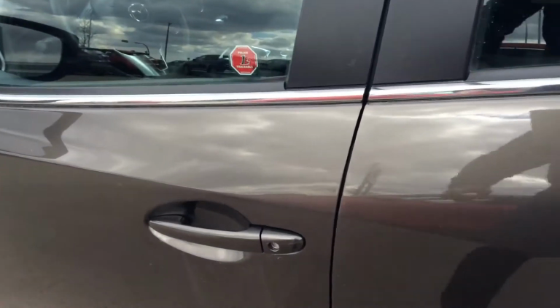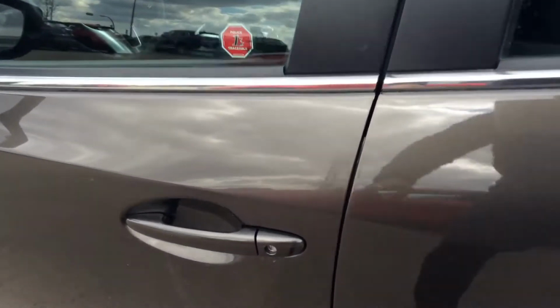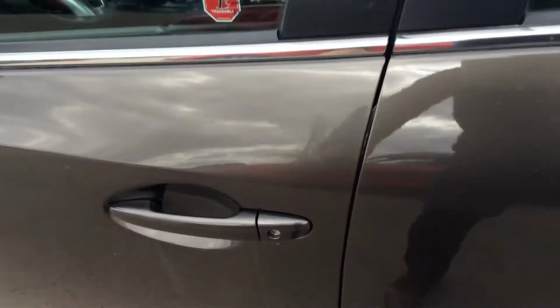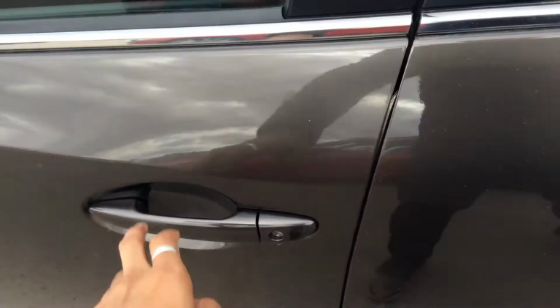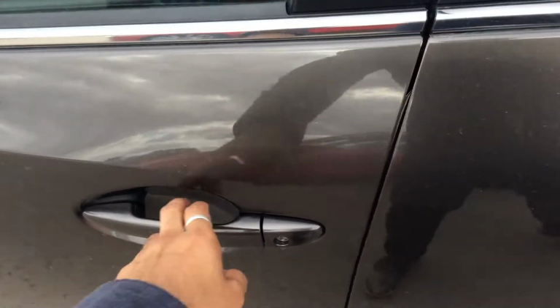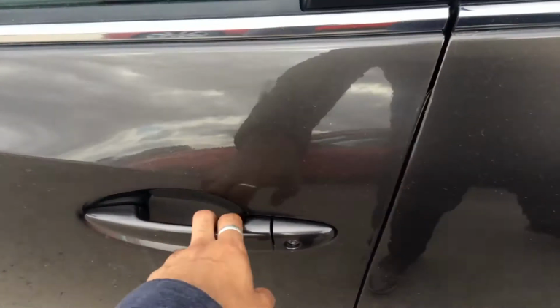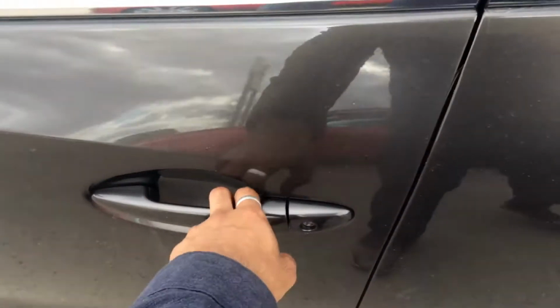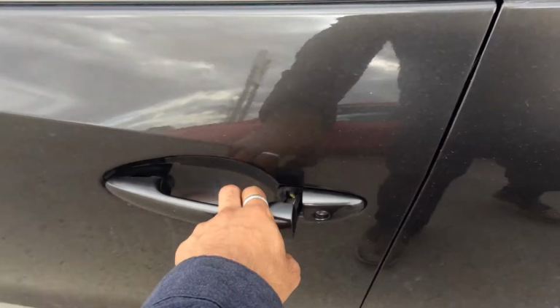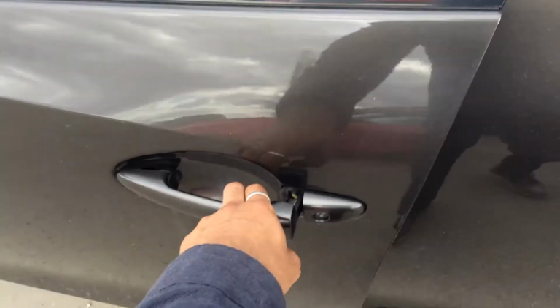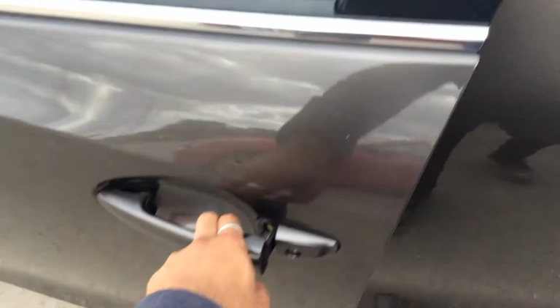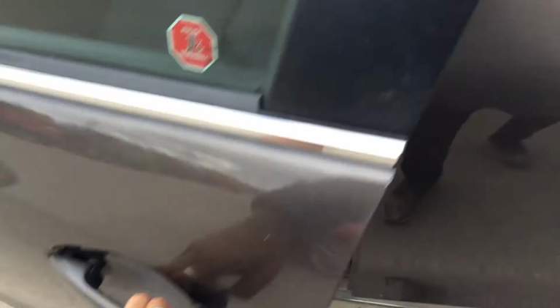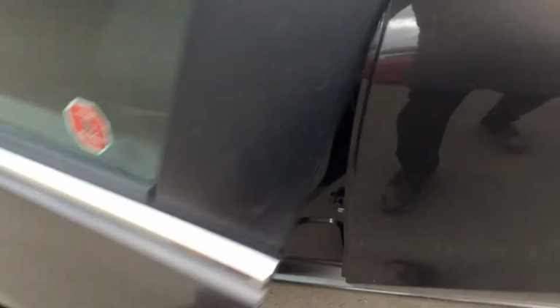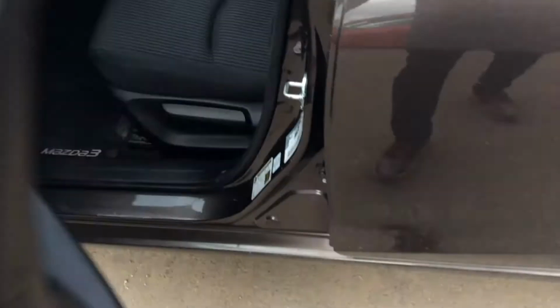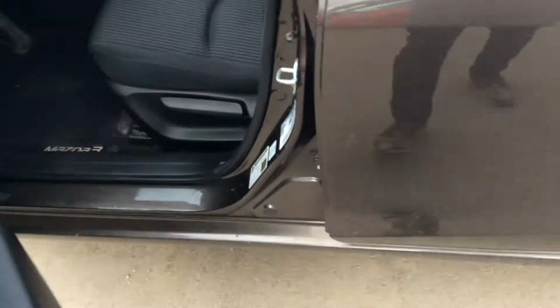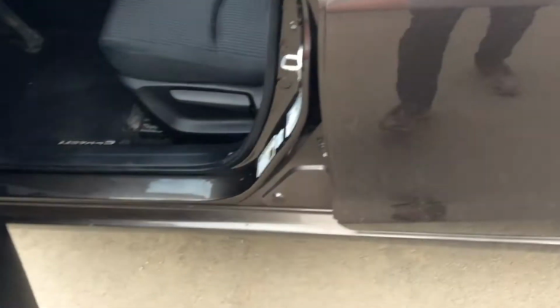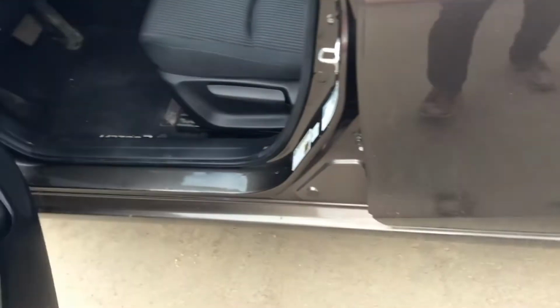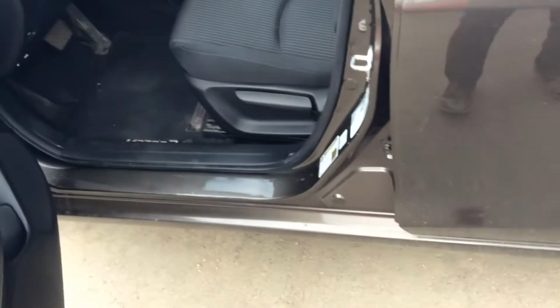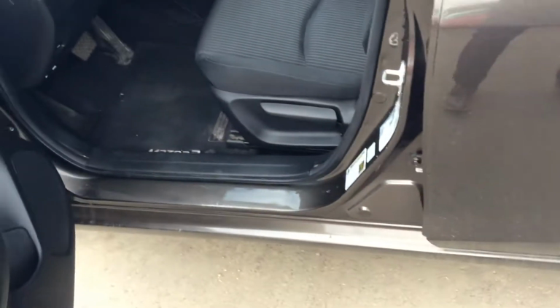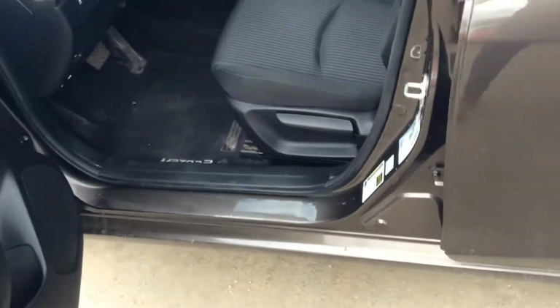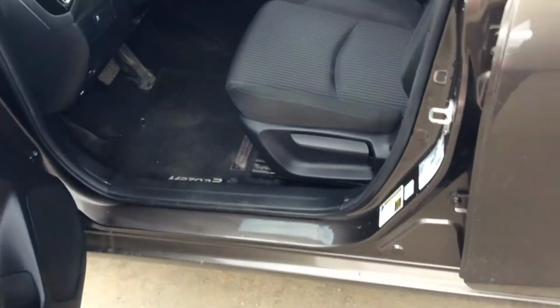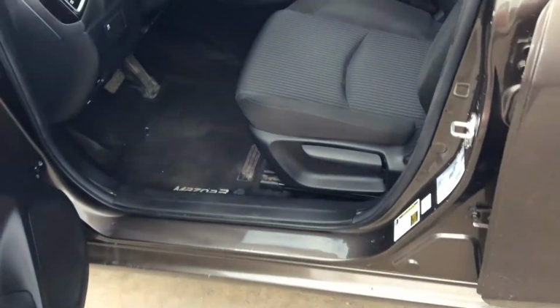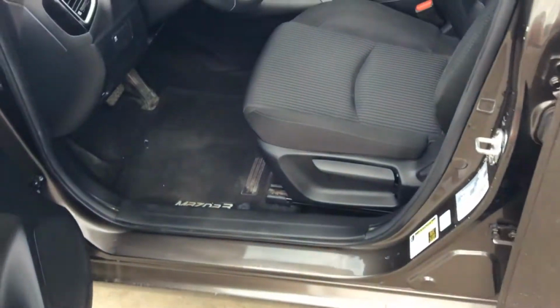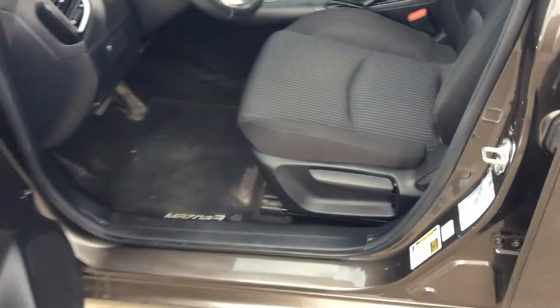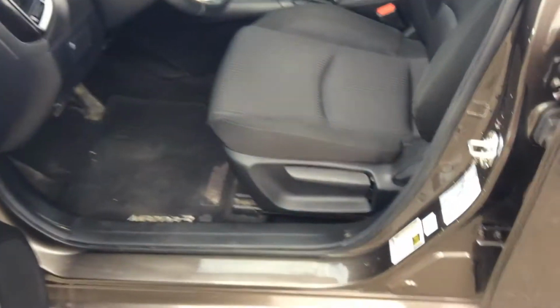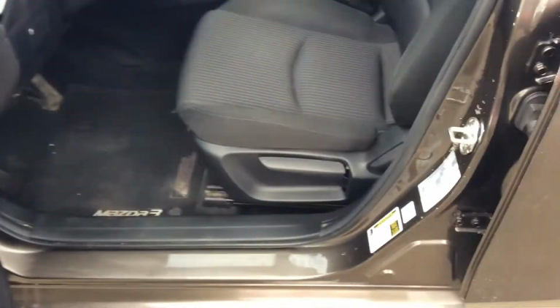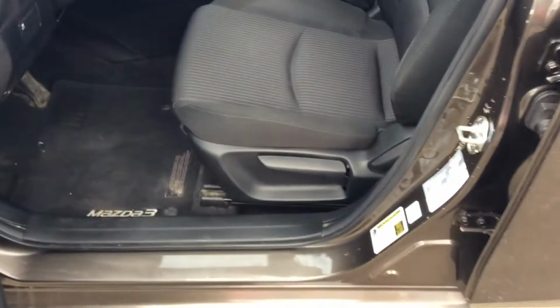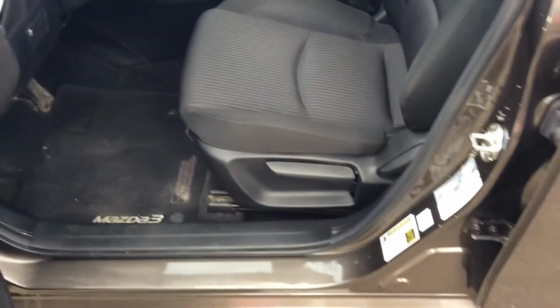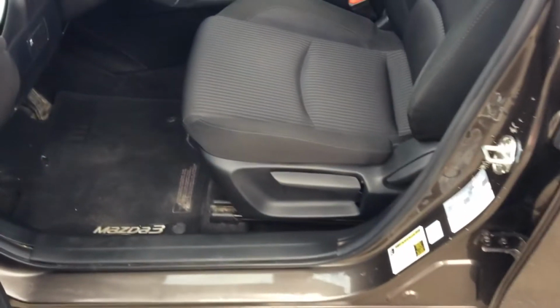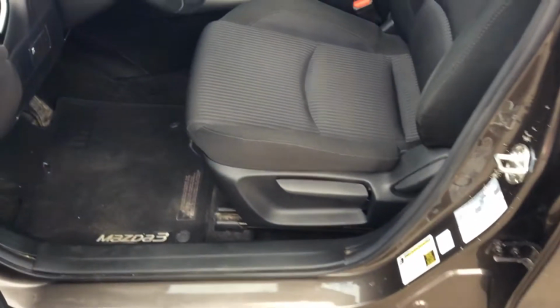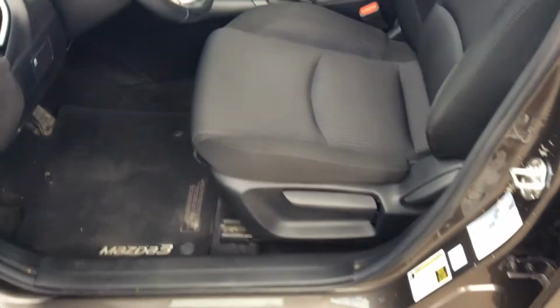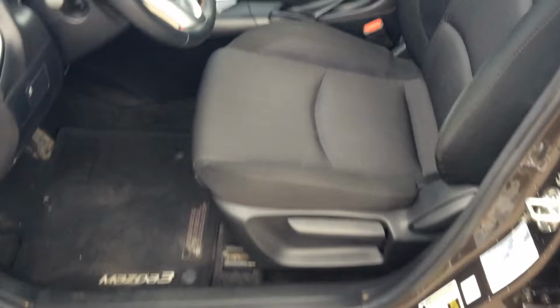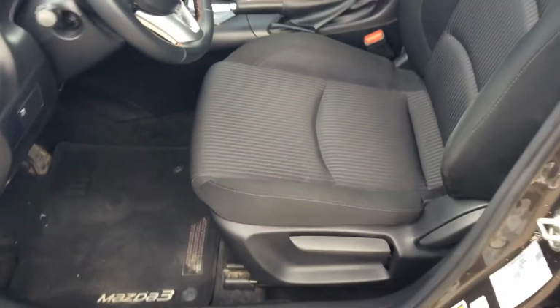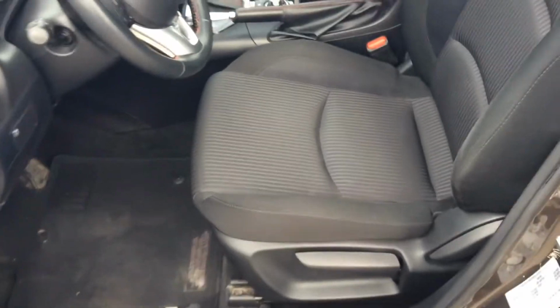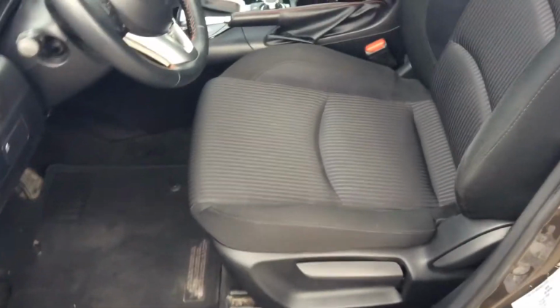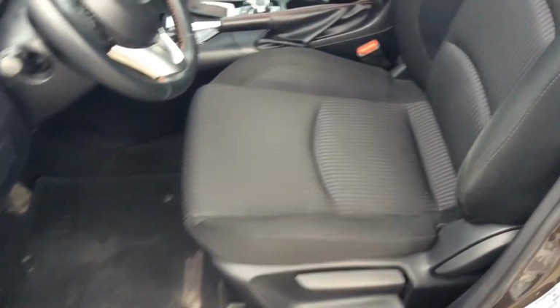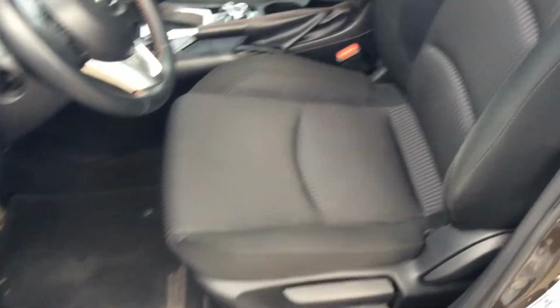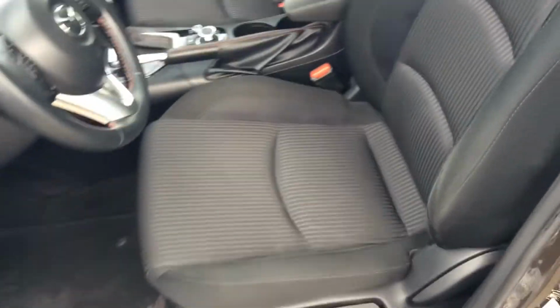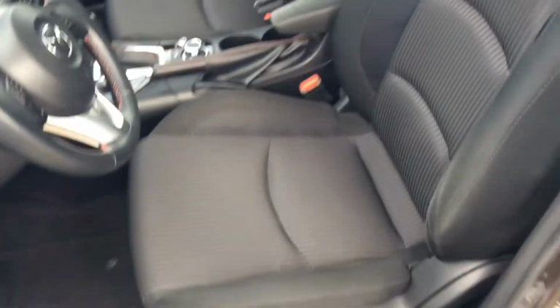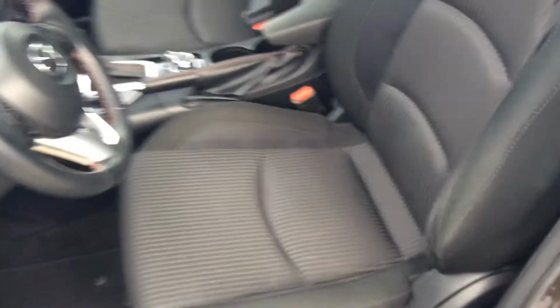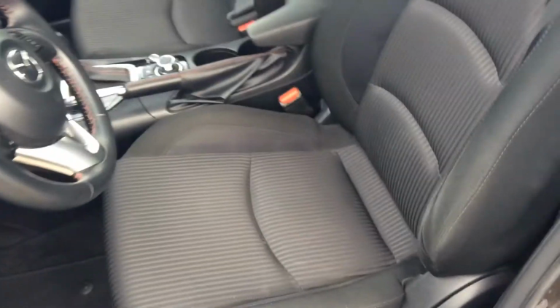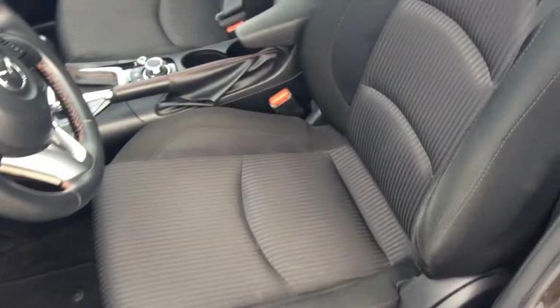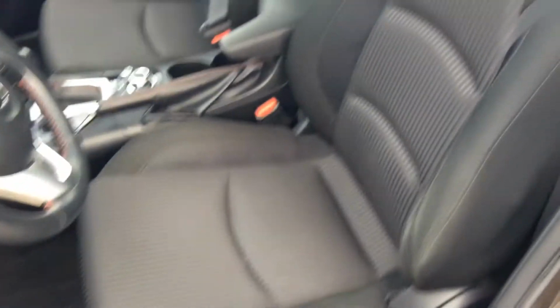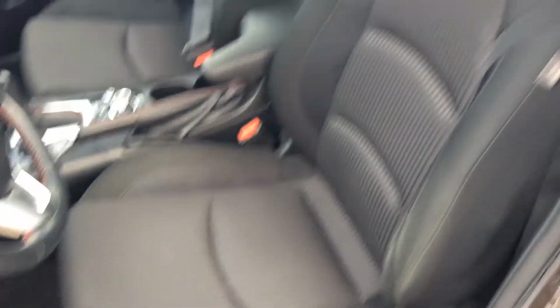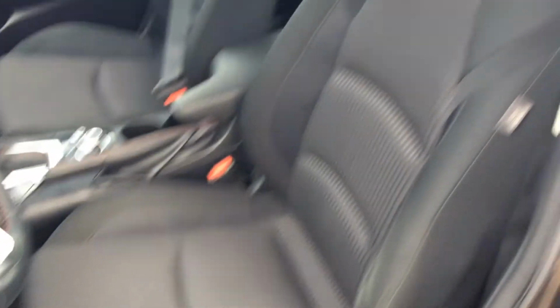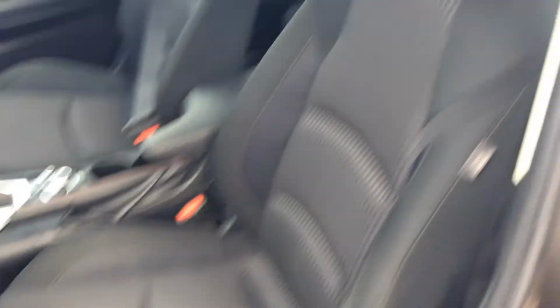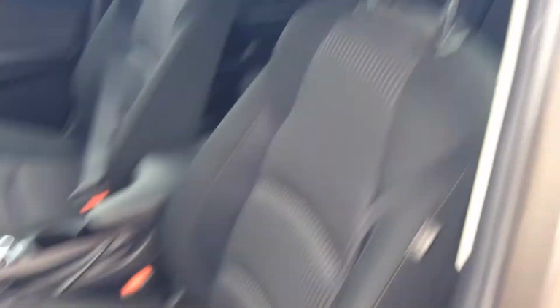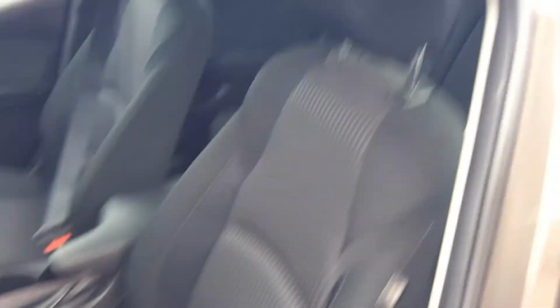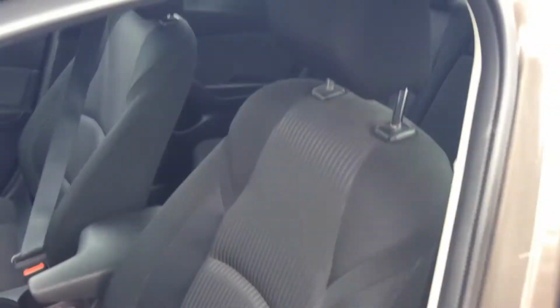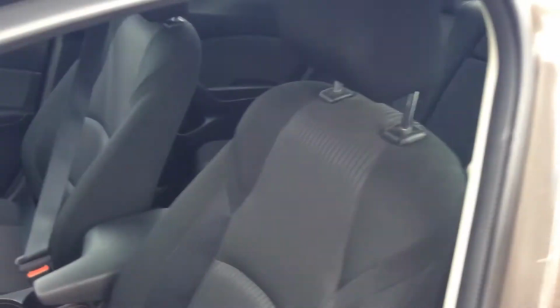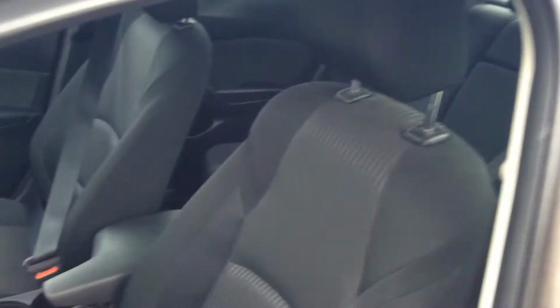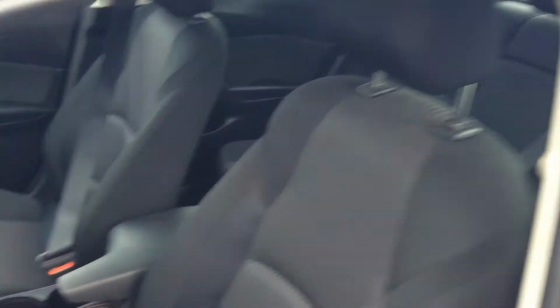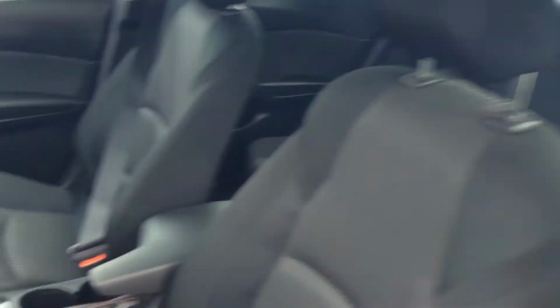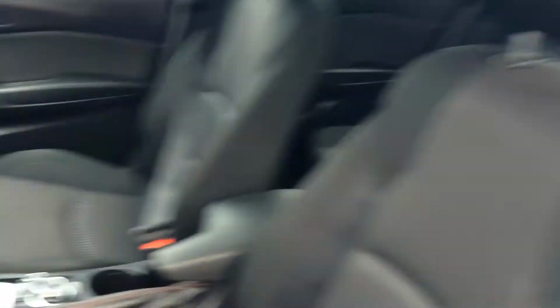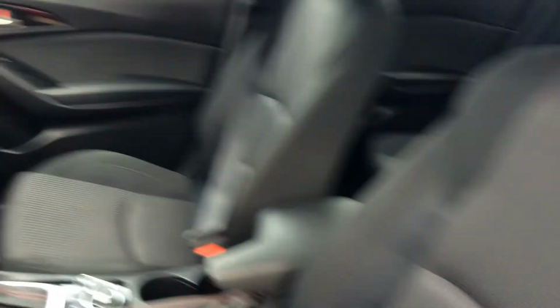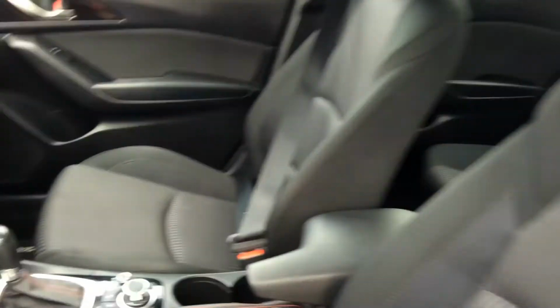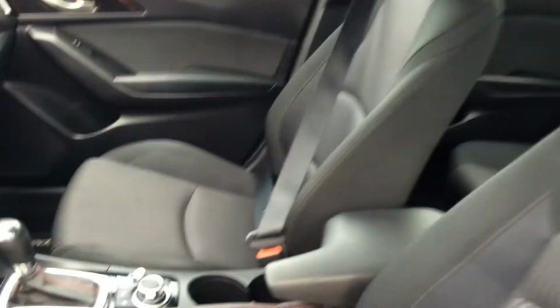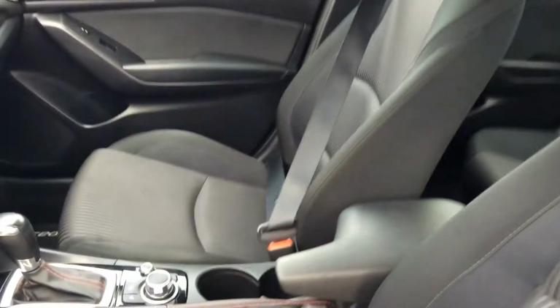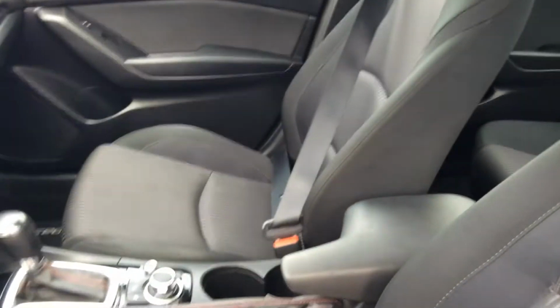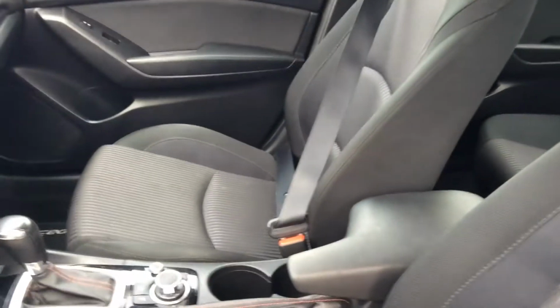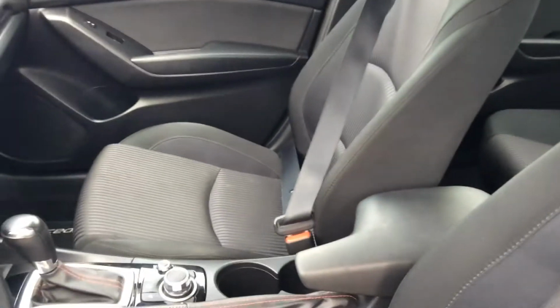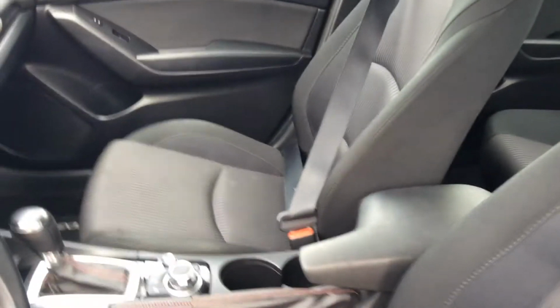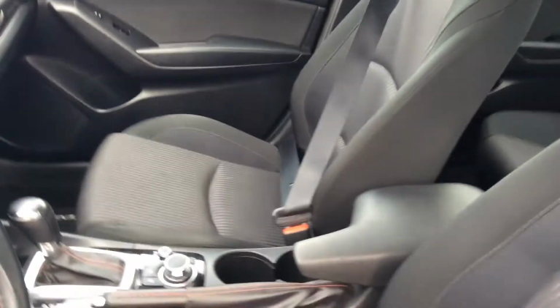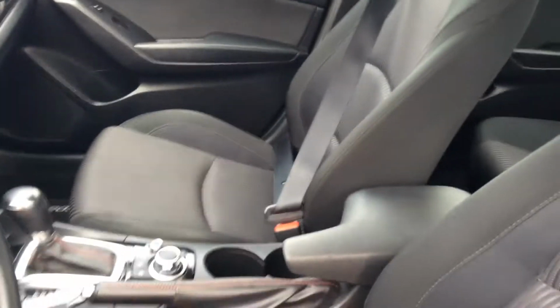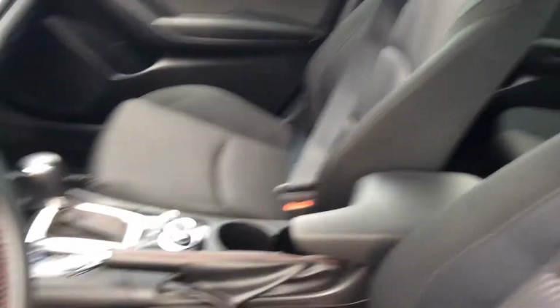Taking a quick look at the inside of the vehicle here — as you can see, these seats are absolutely mint, and the passenger seat as well.